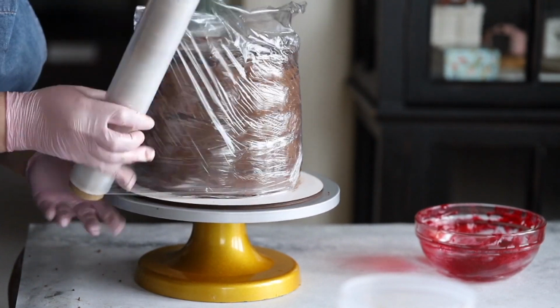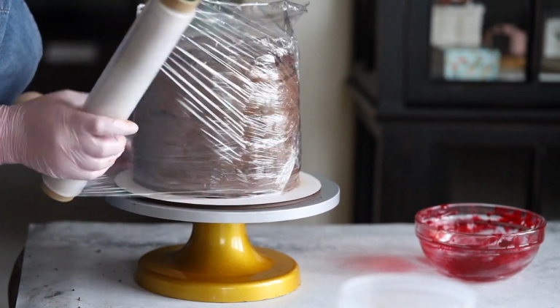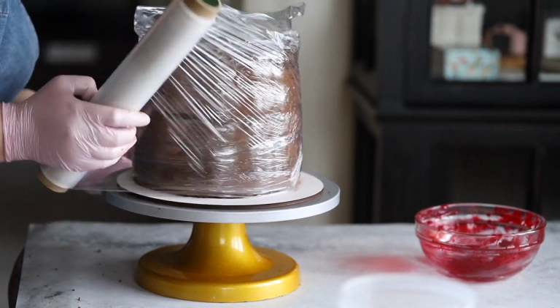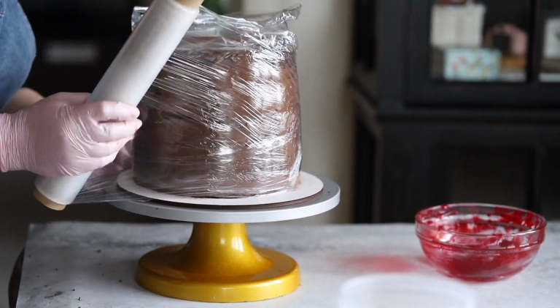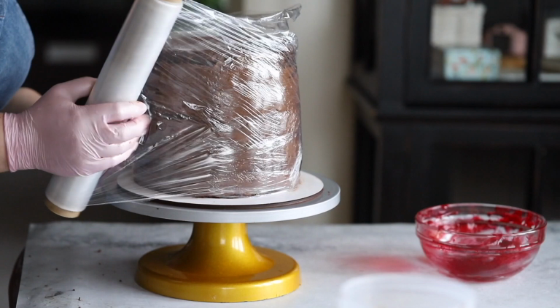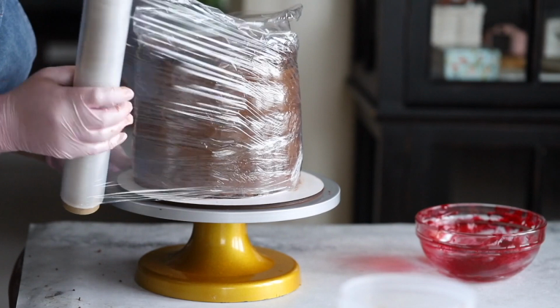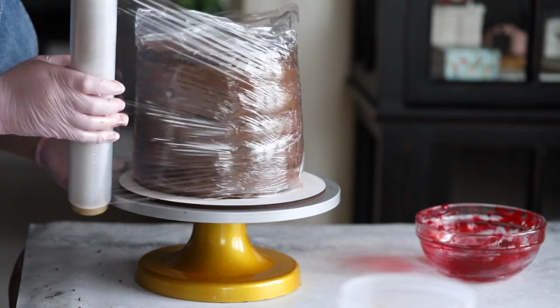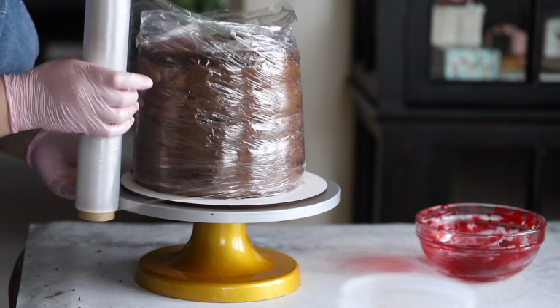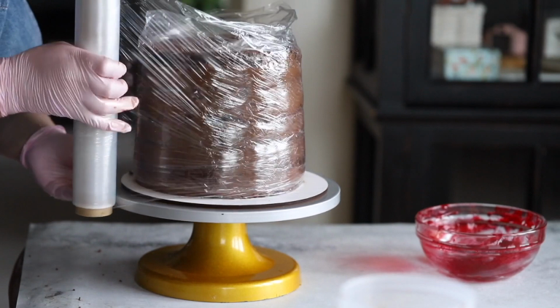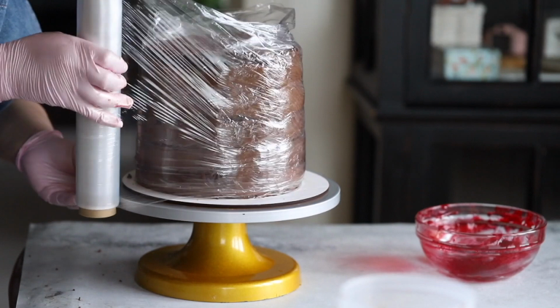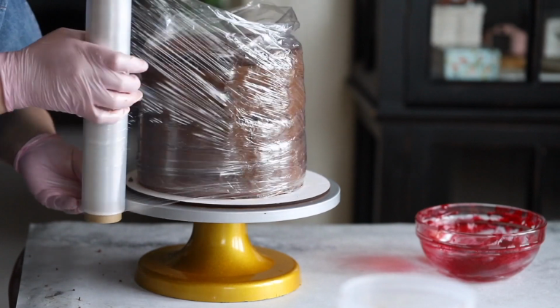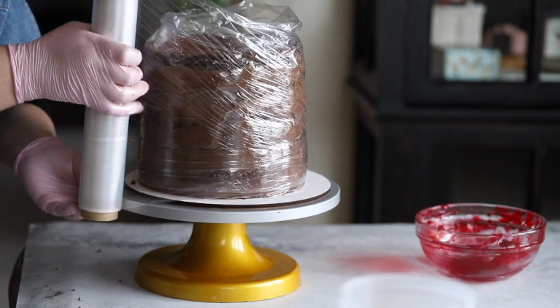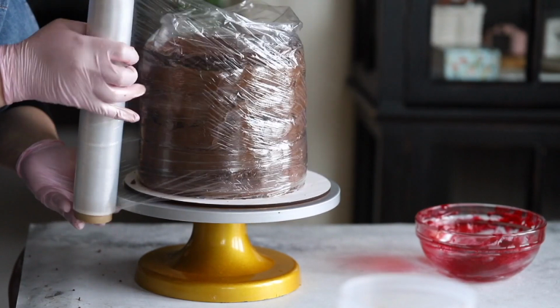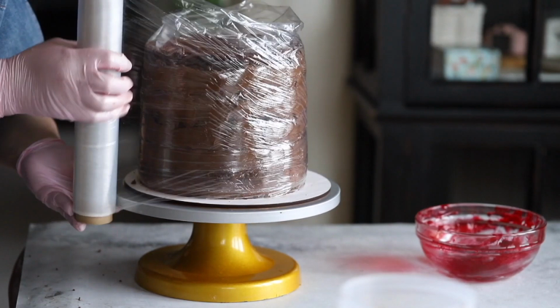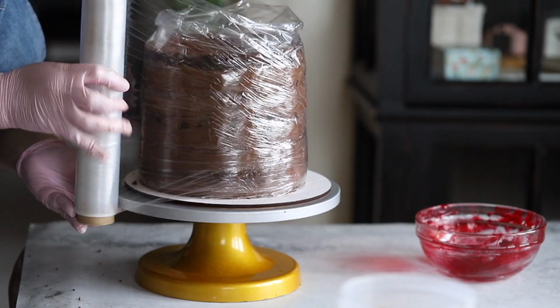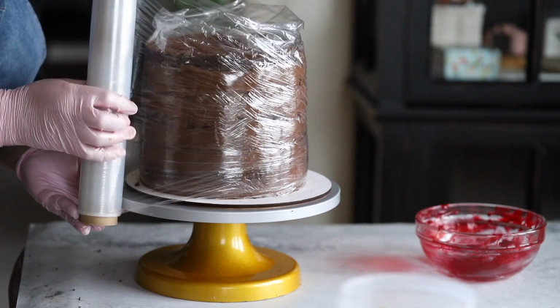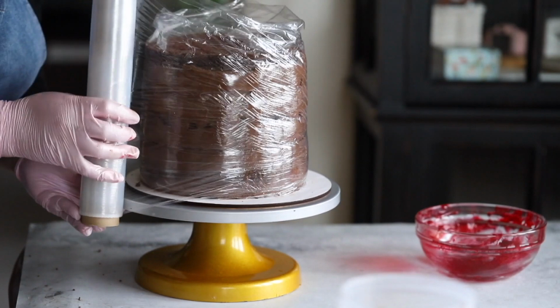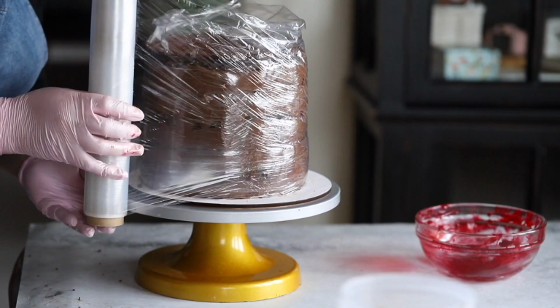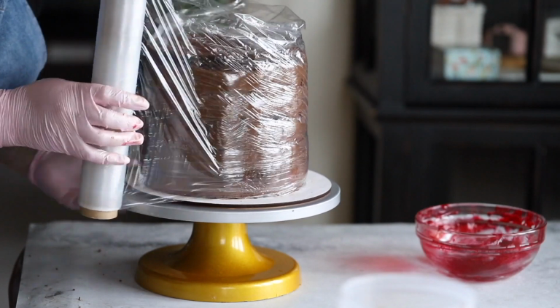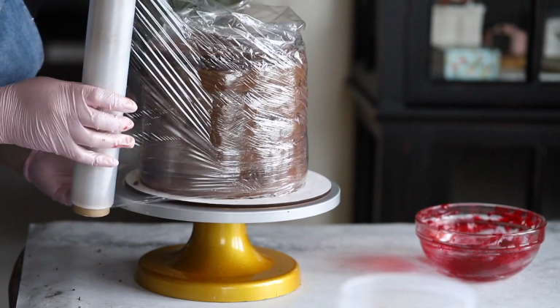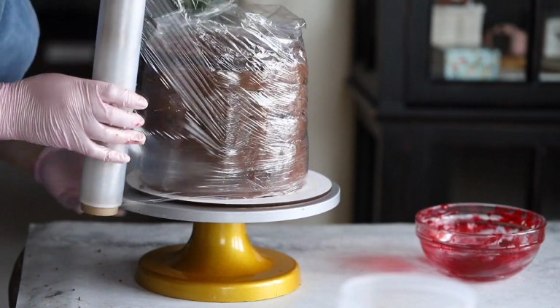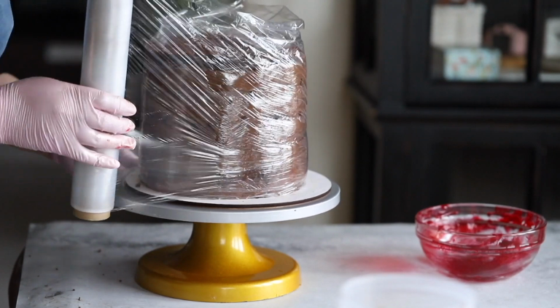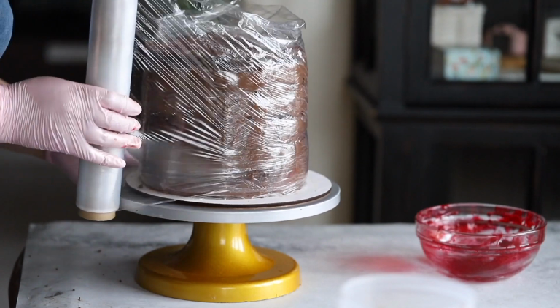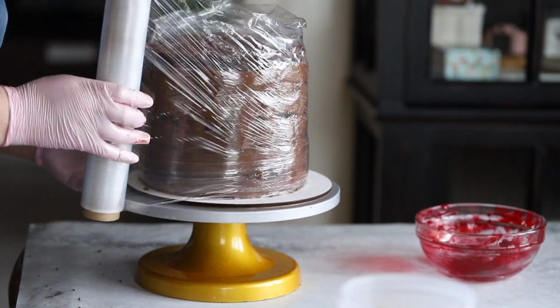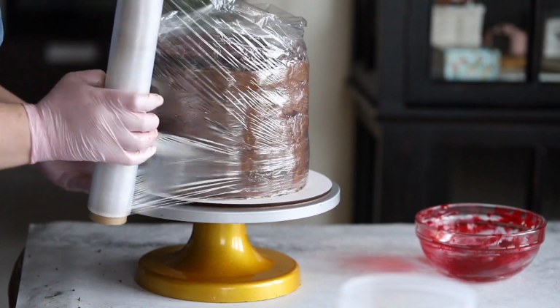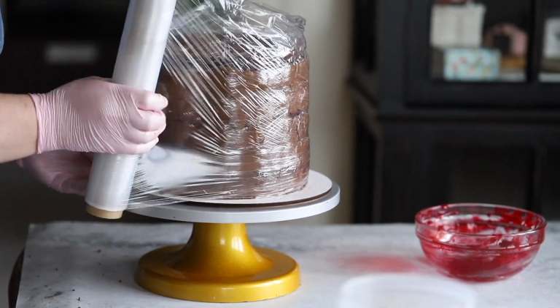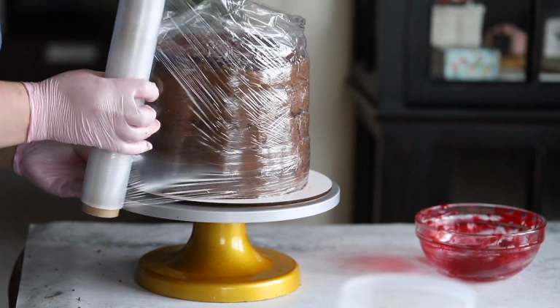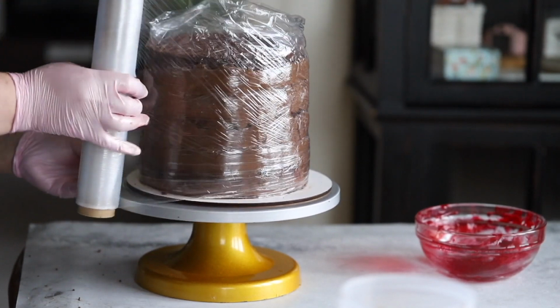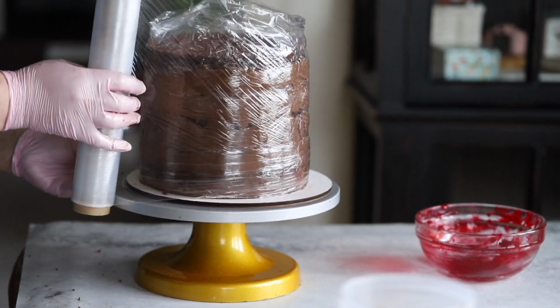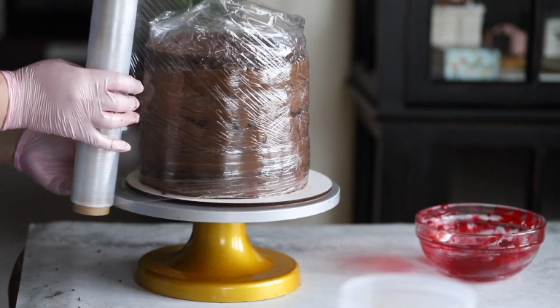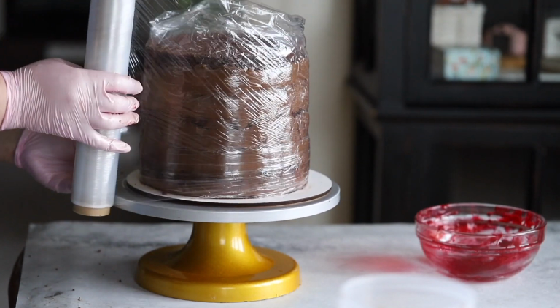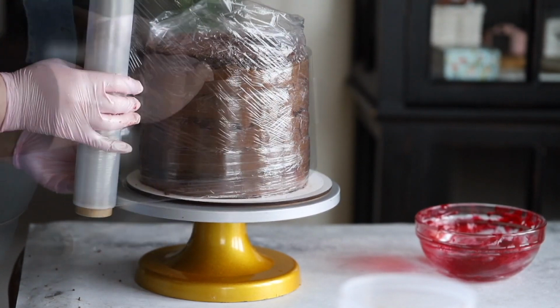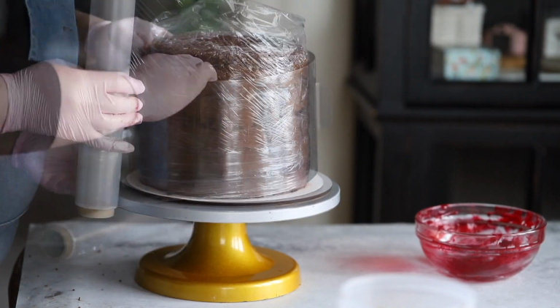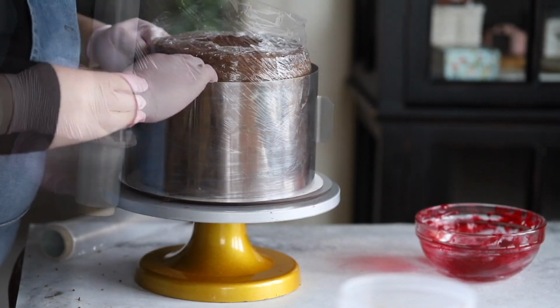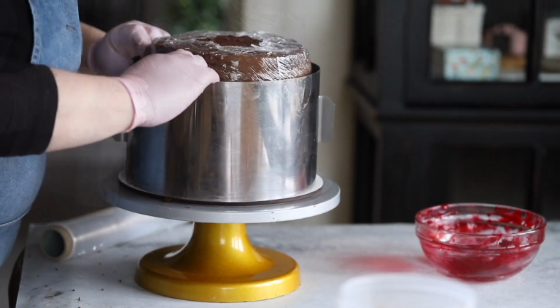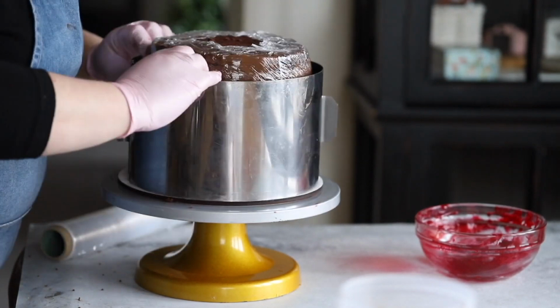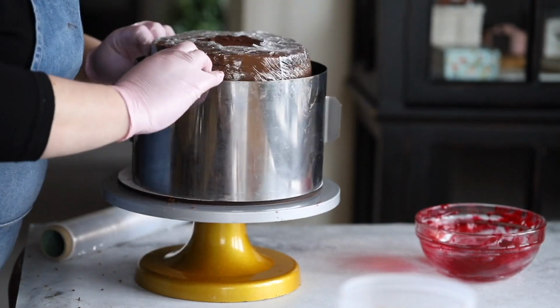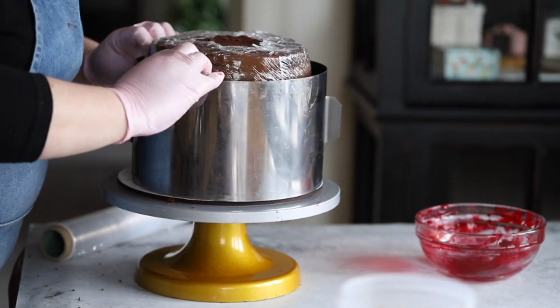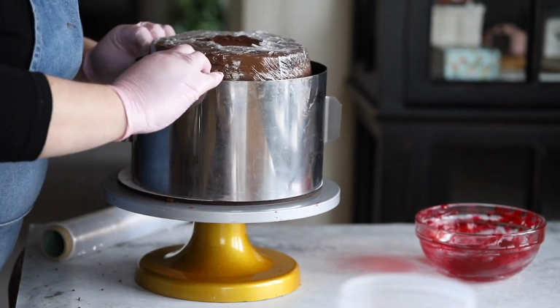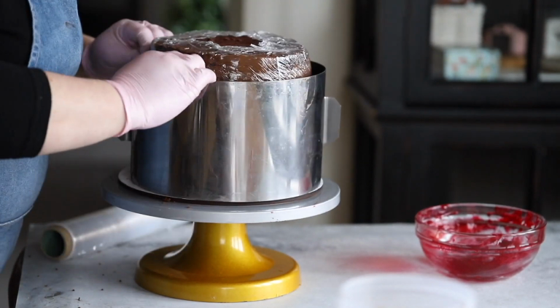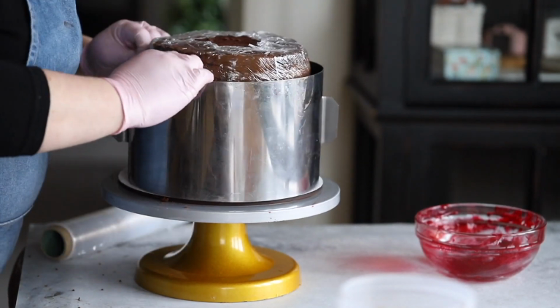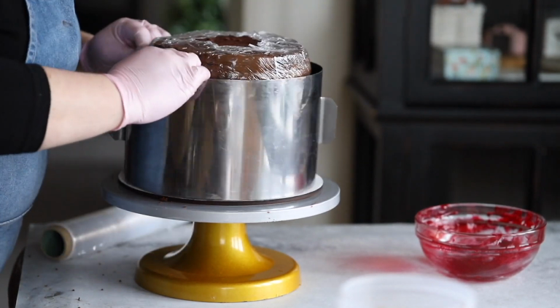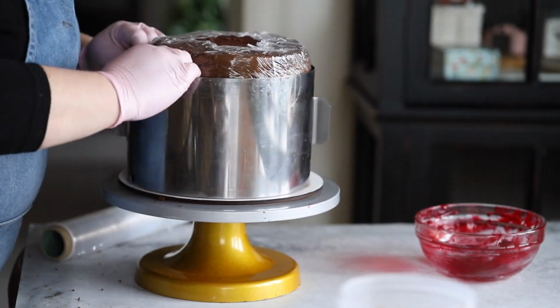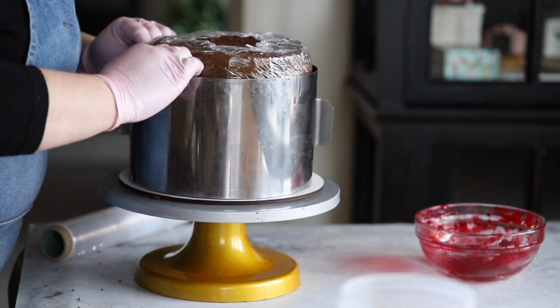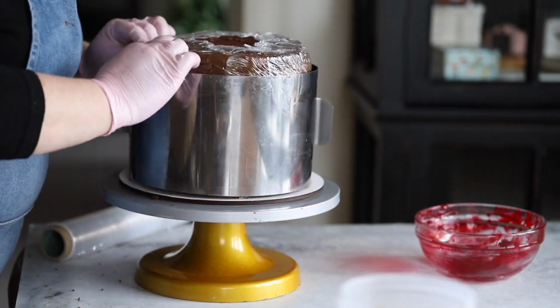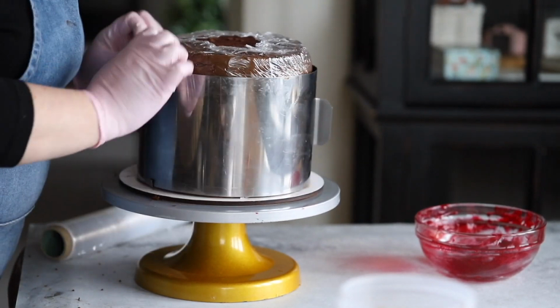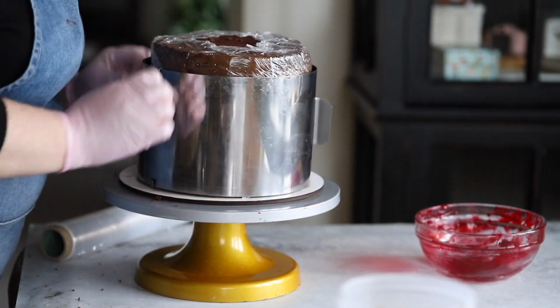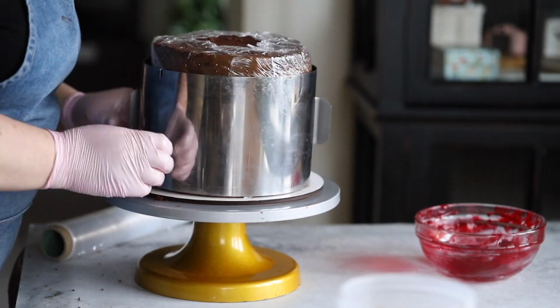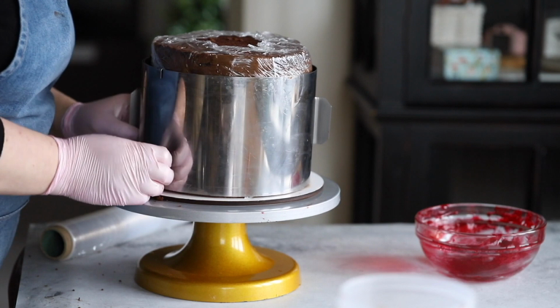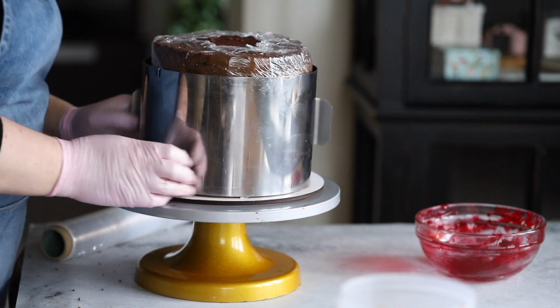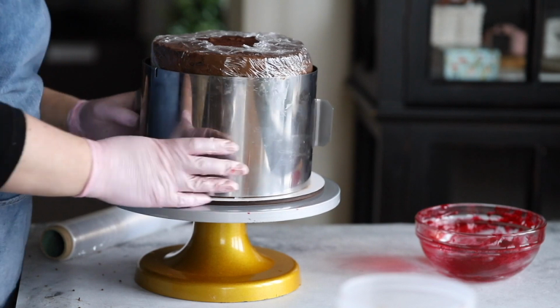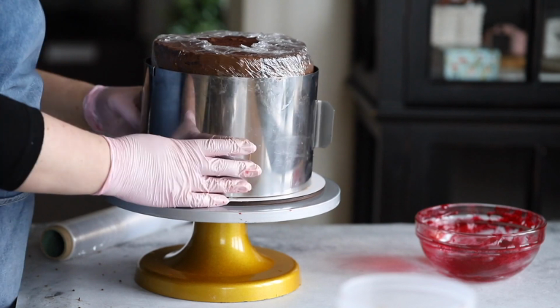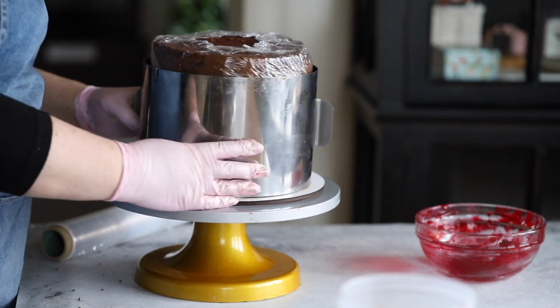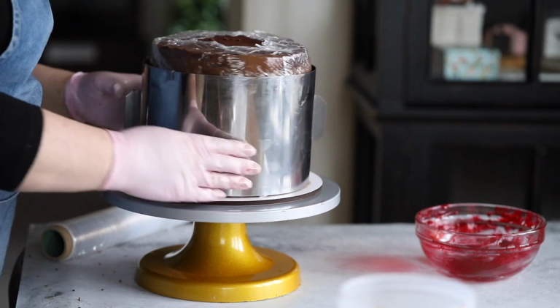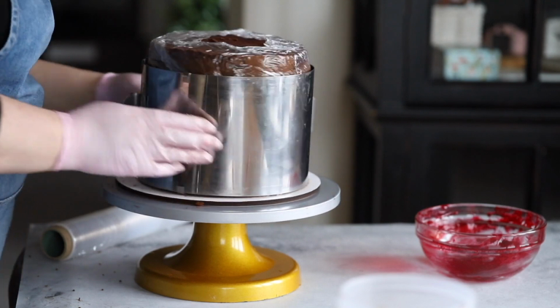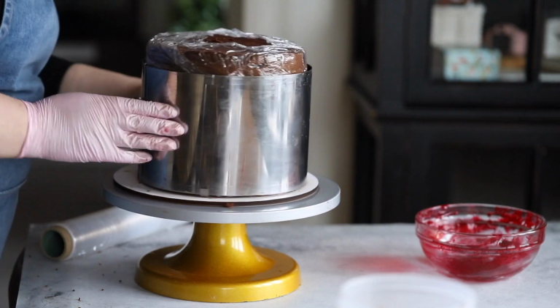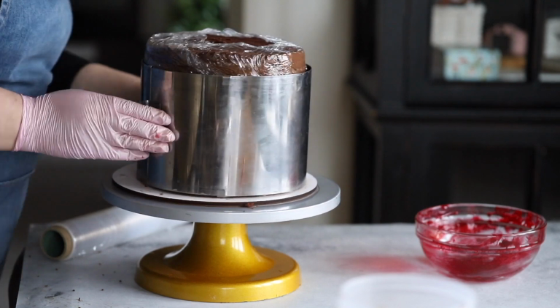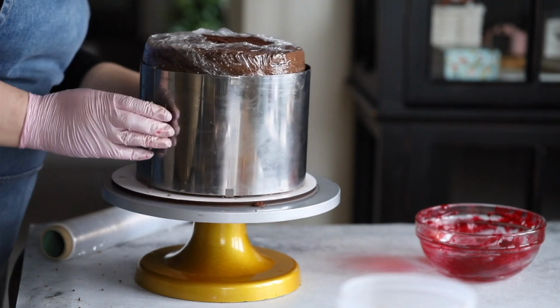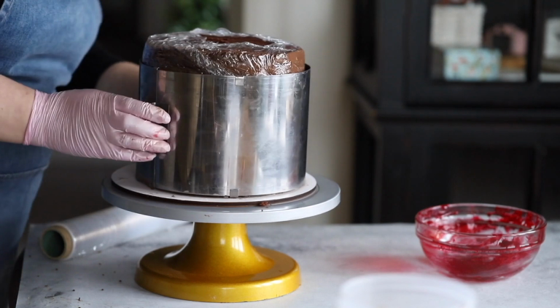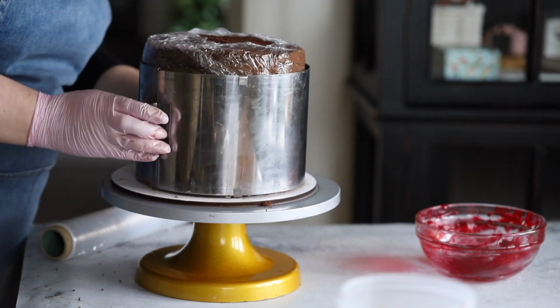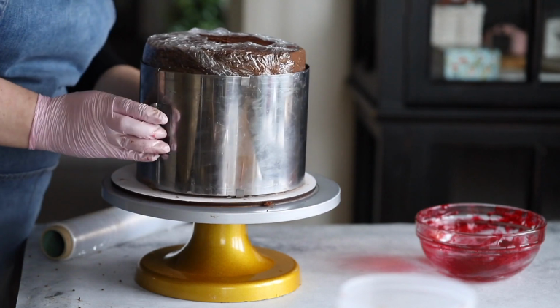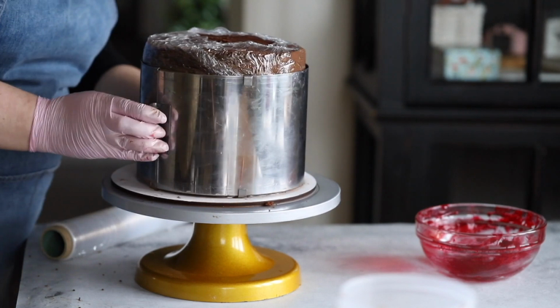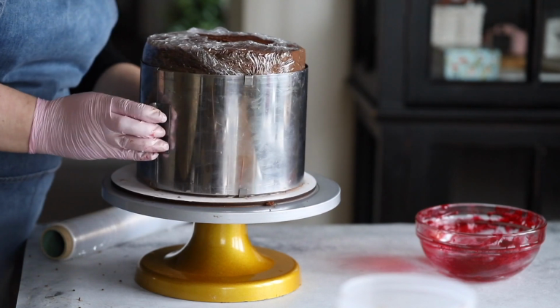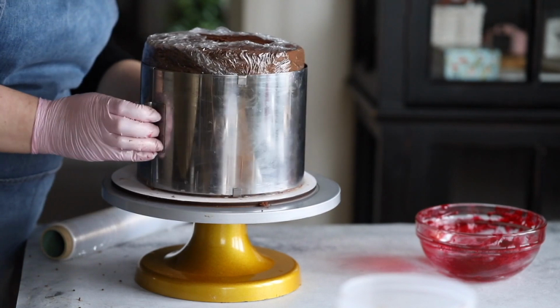So here's a tip: use tested cake recipes from experienced cake bakers. You can always find them on our website — just follow the link below the video.